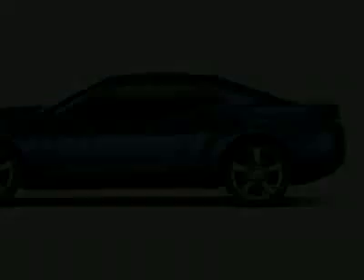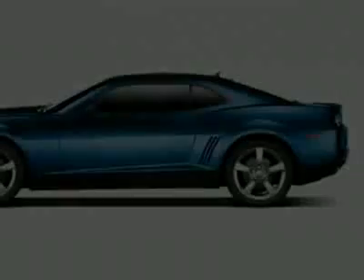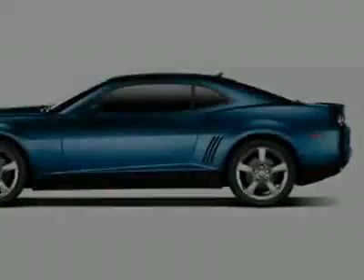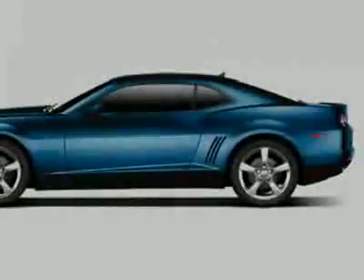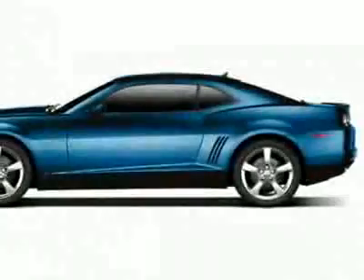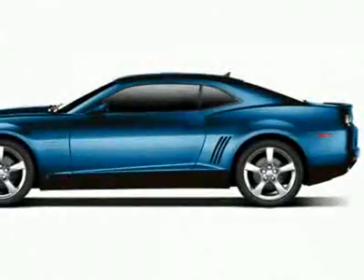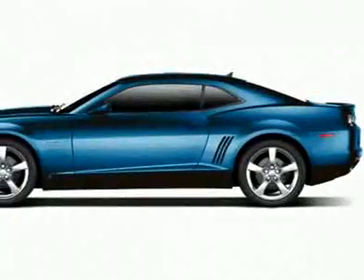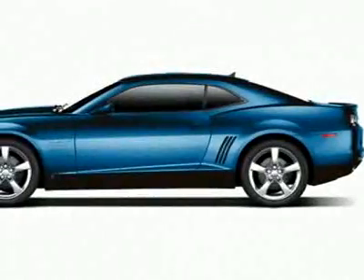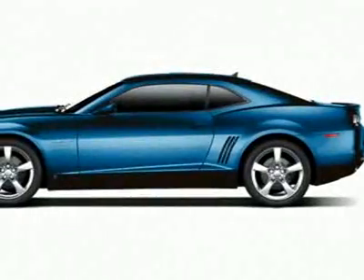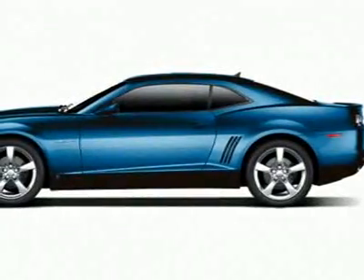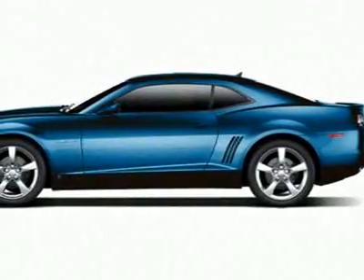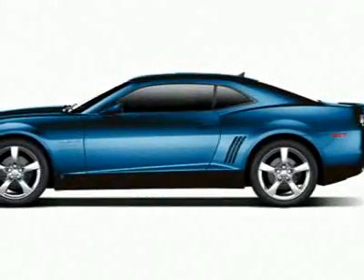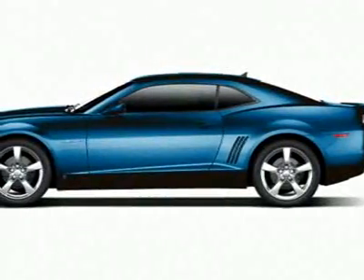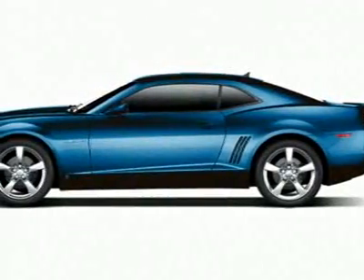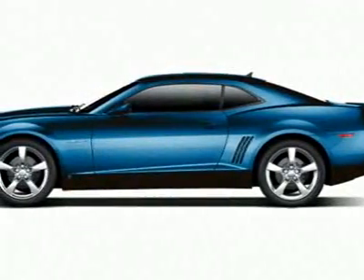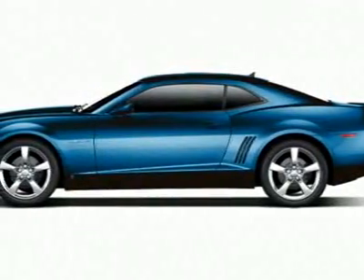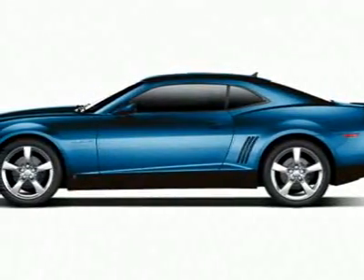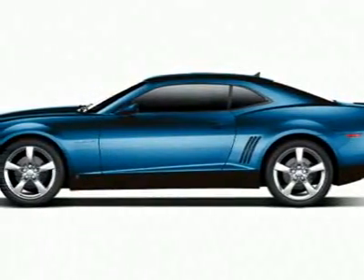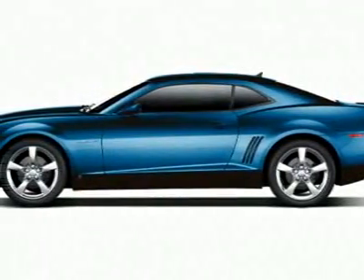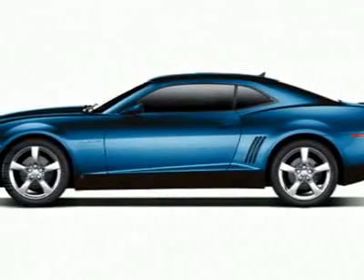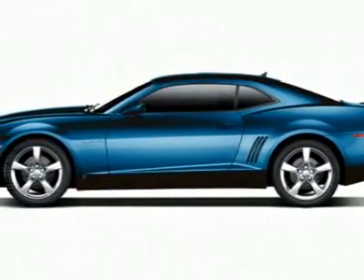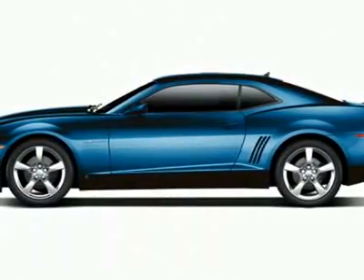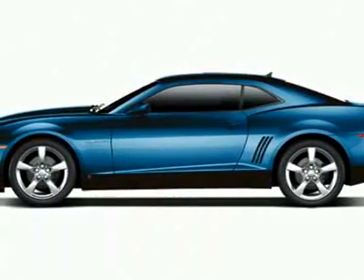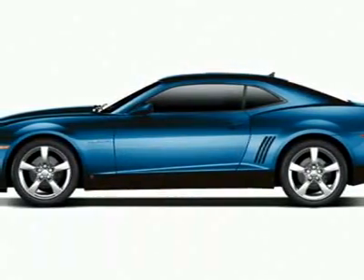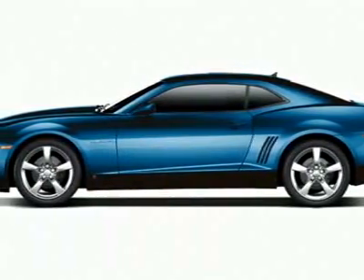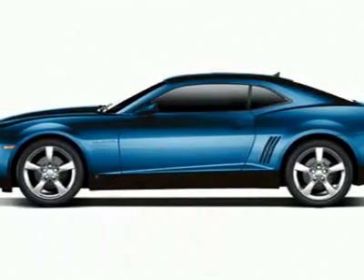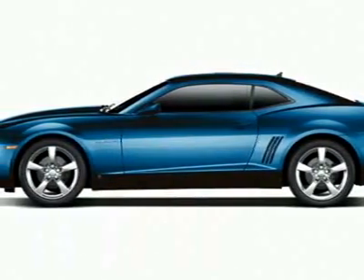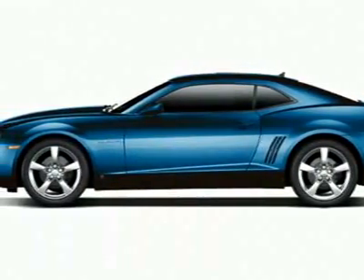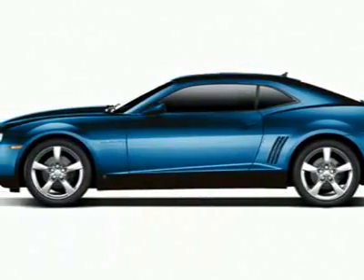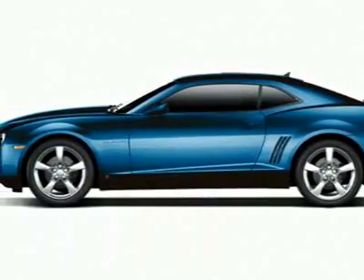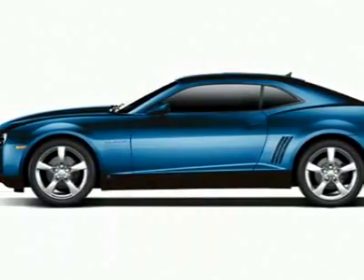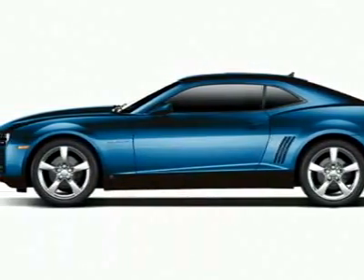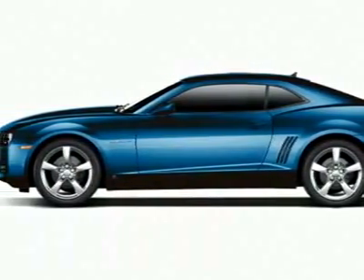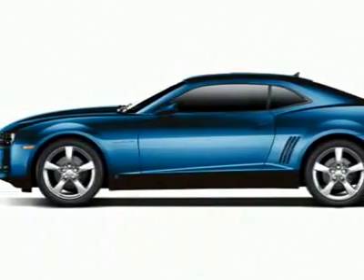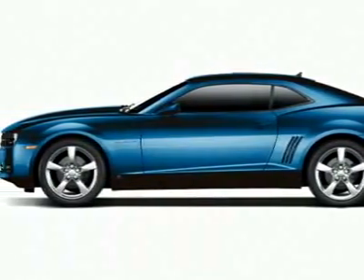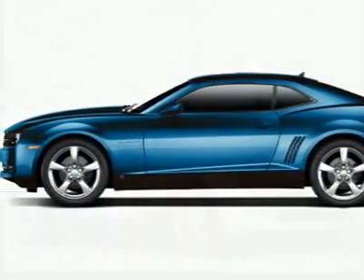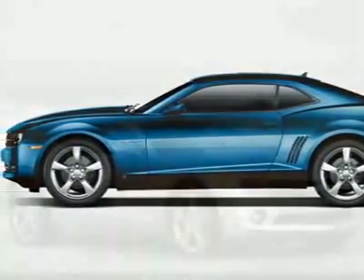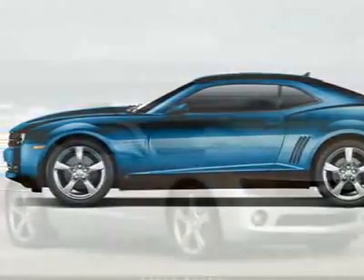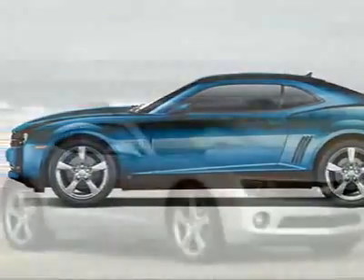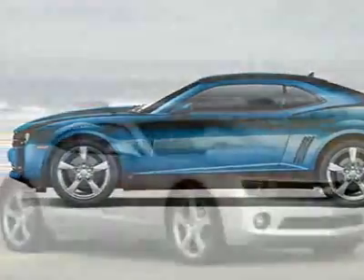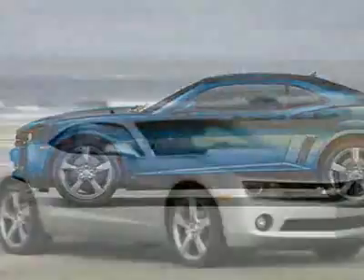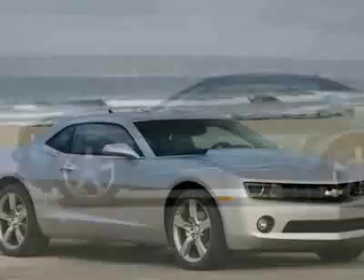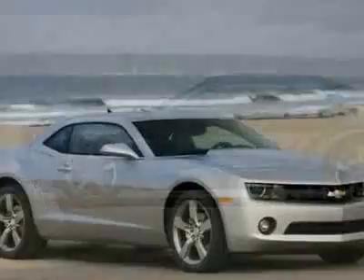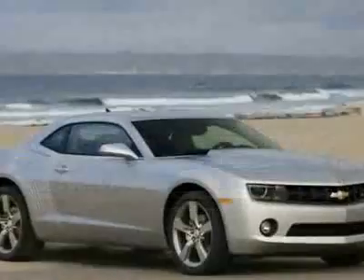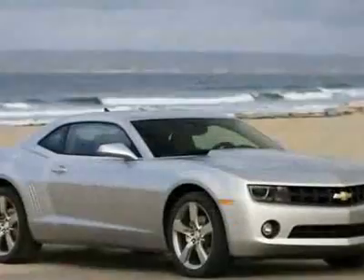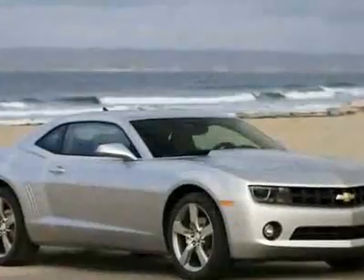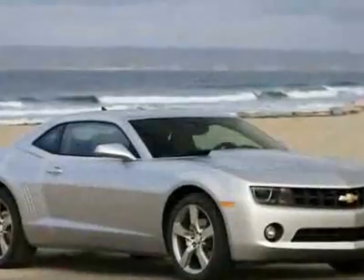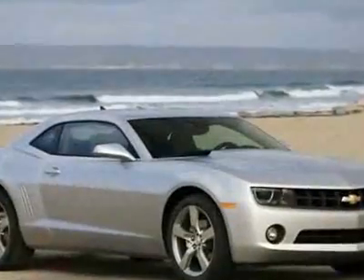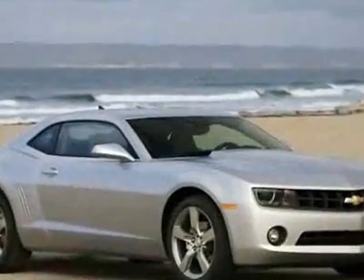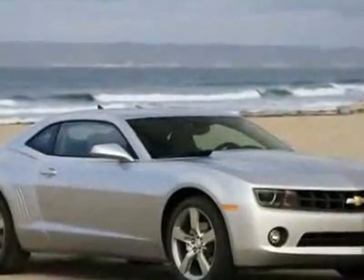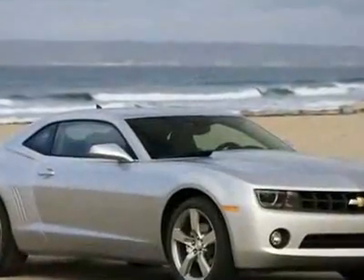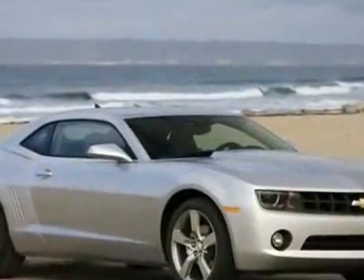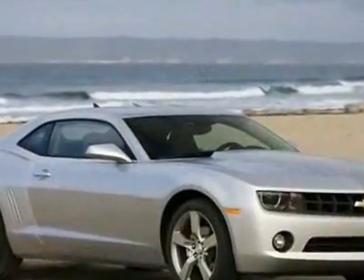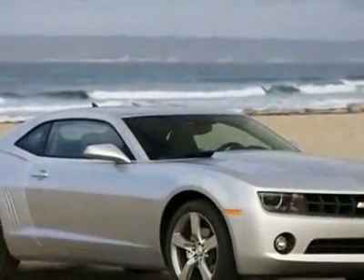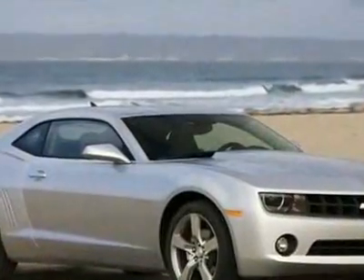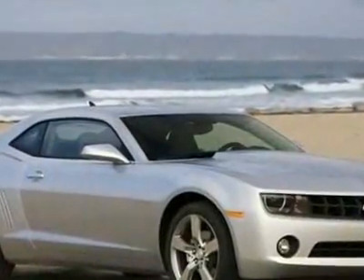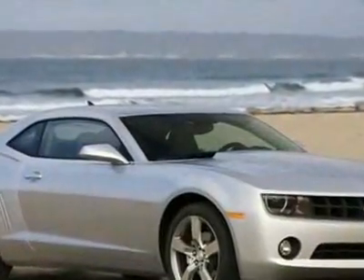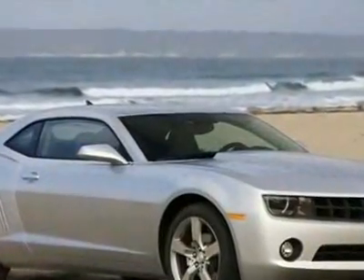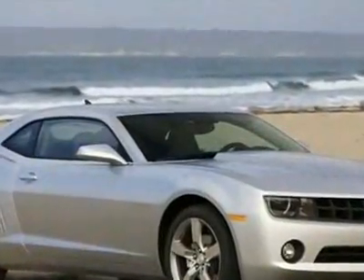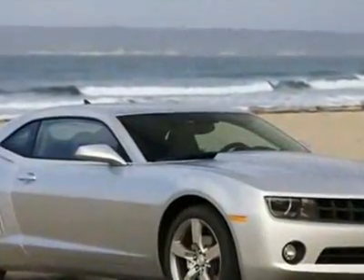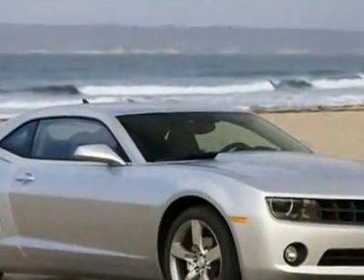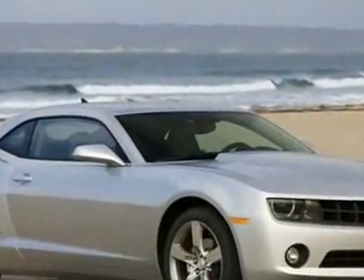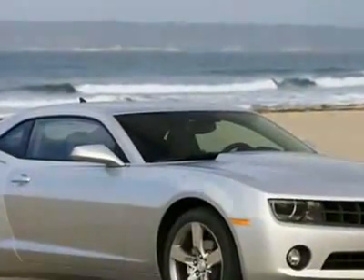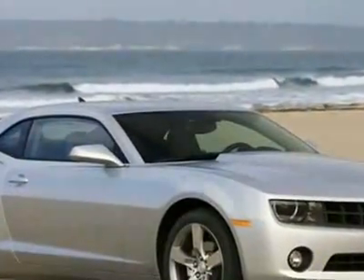Look at this new 2010 Chevrolet Camaro LS. For your protection, this vehicle has a full factory warranty.